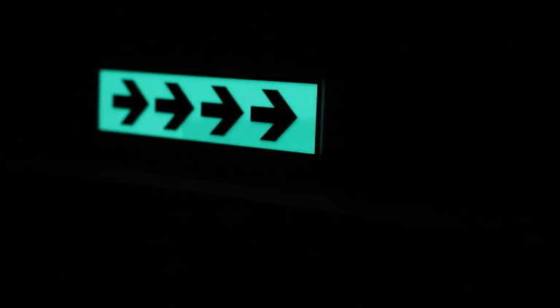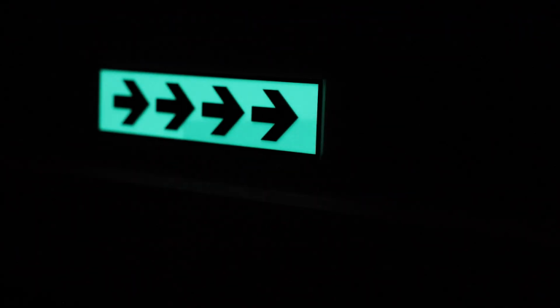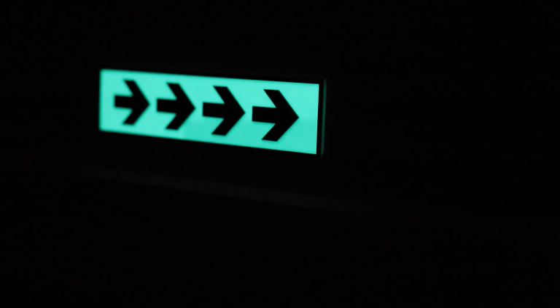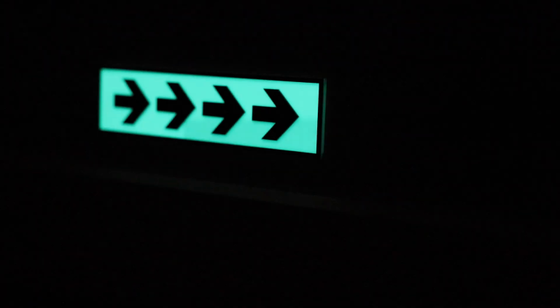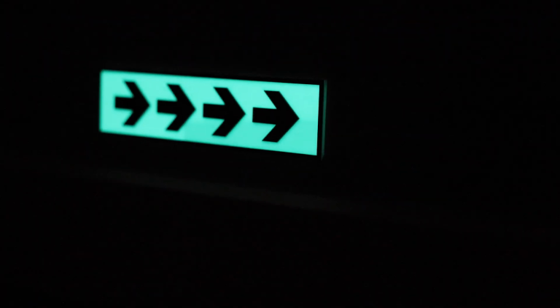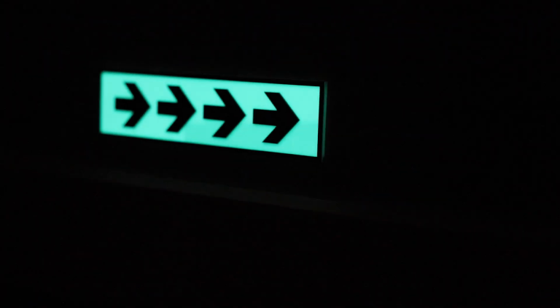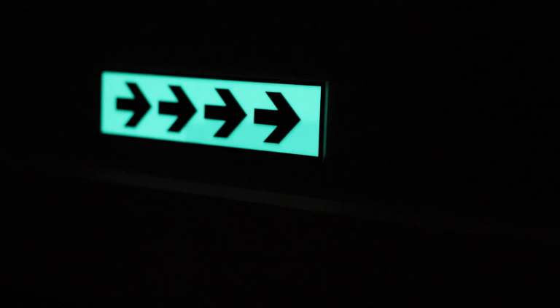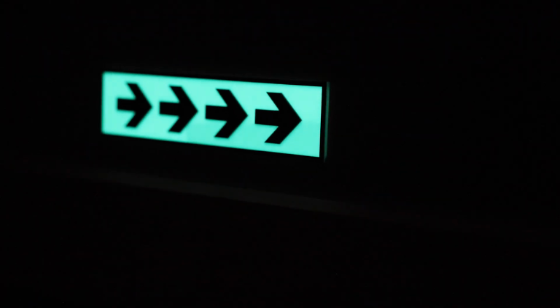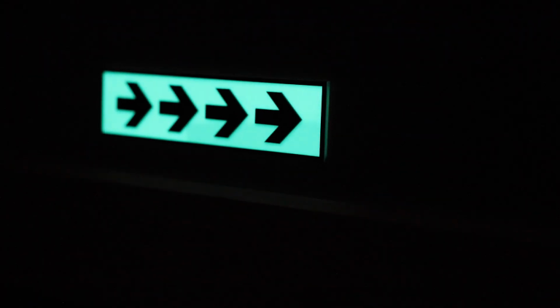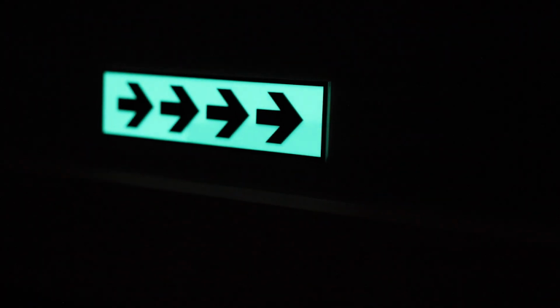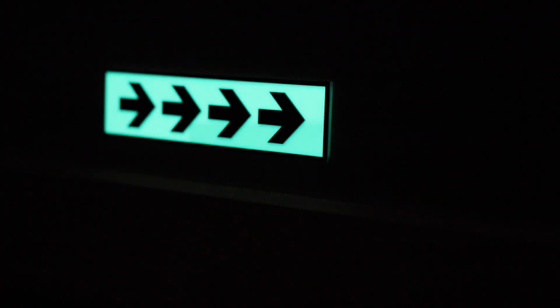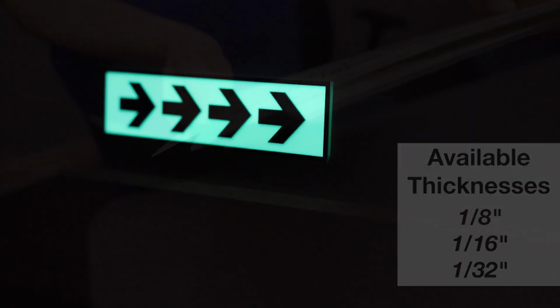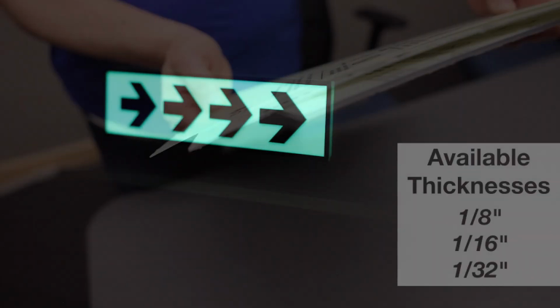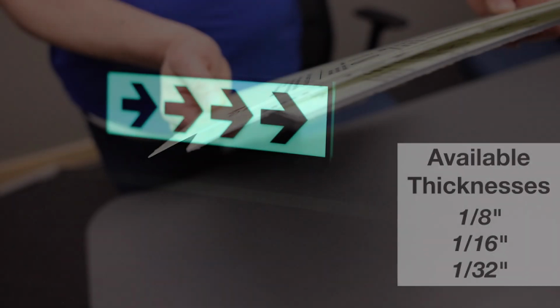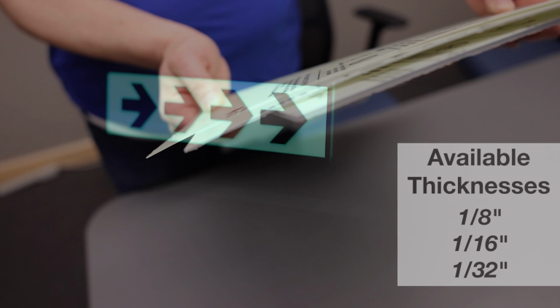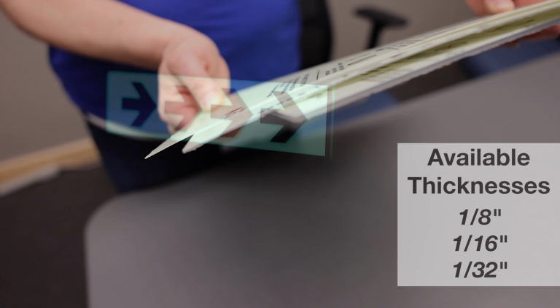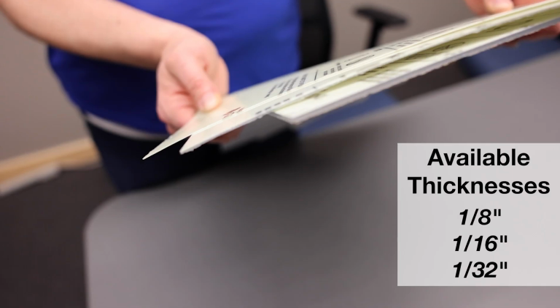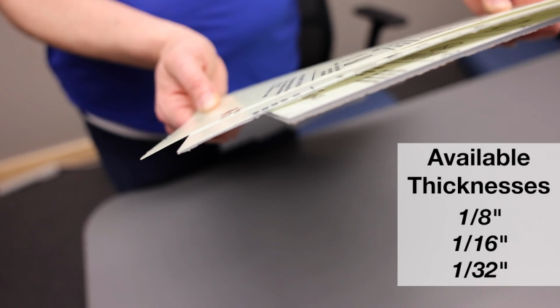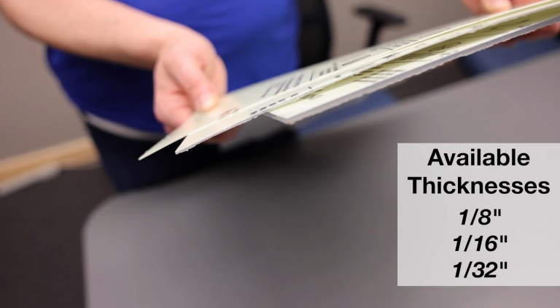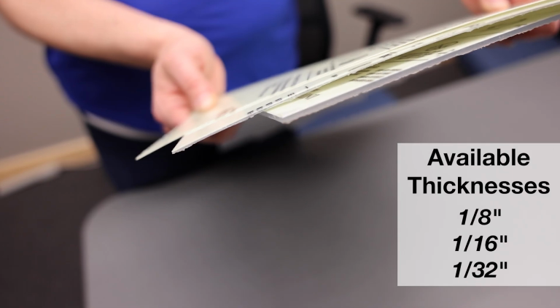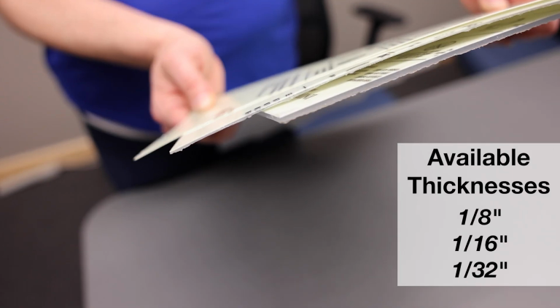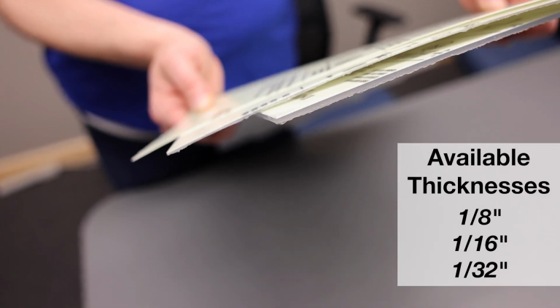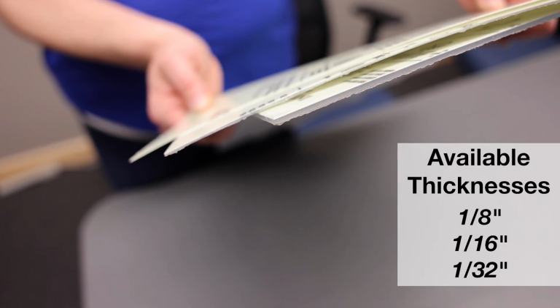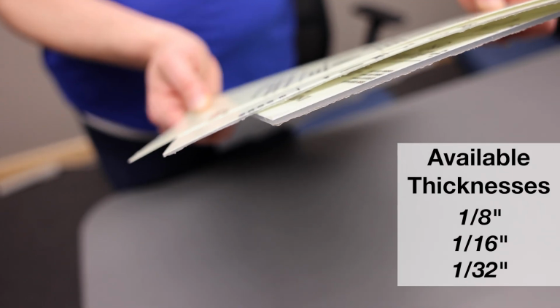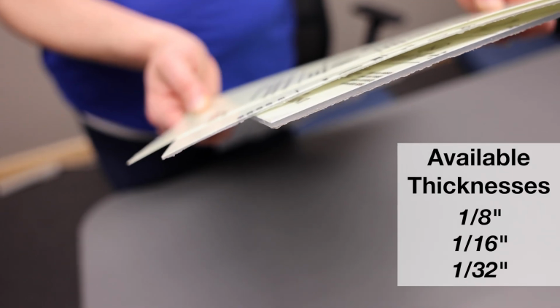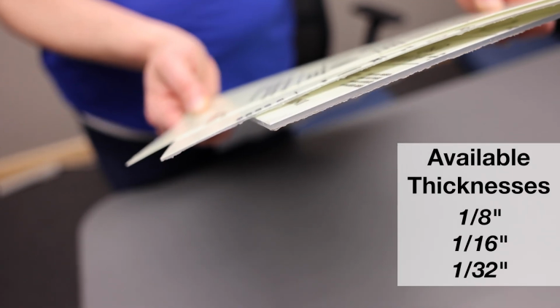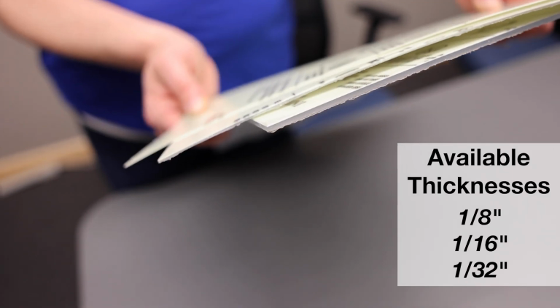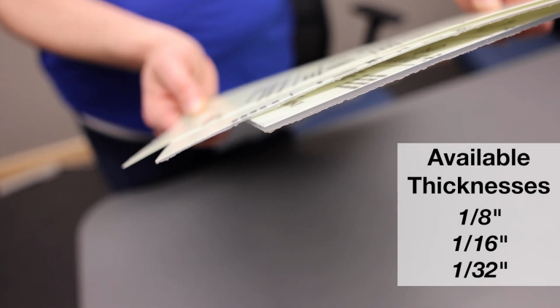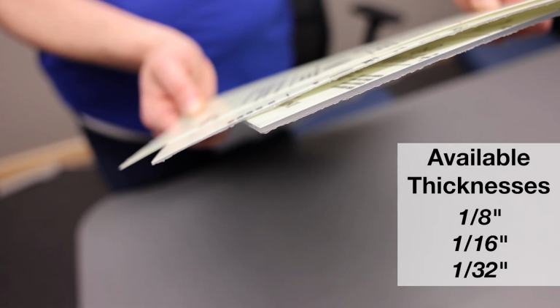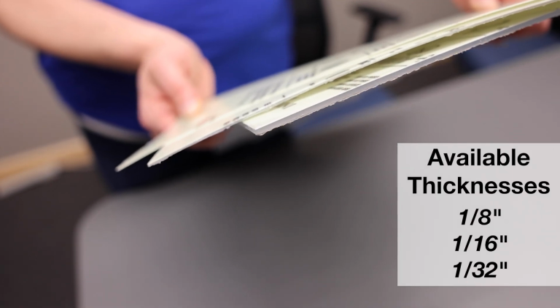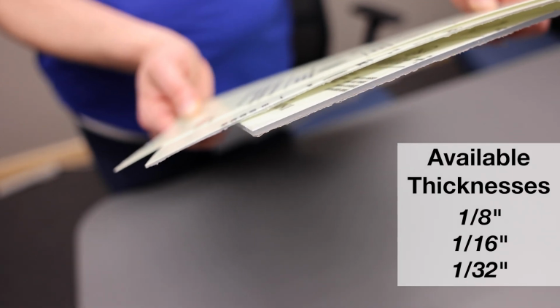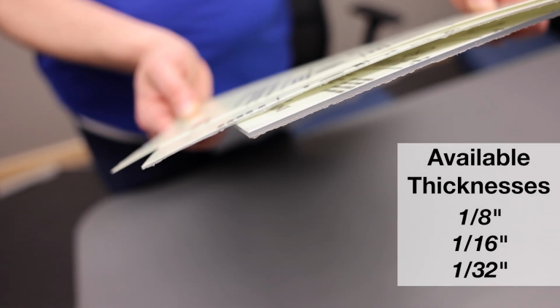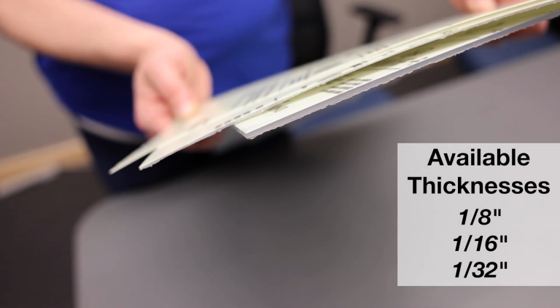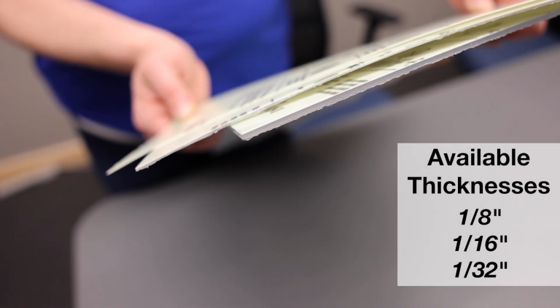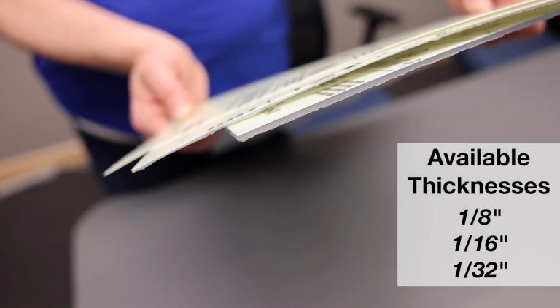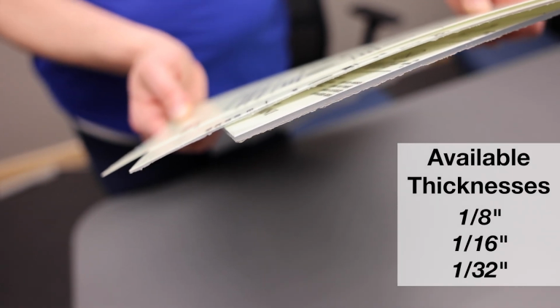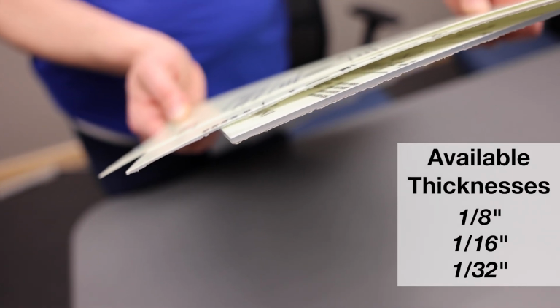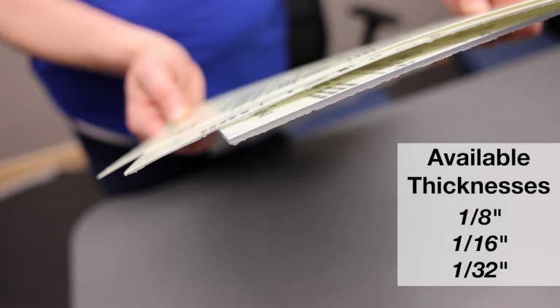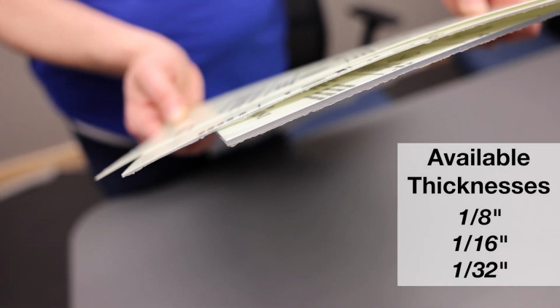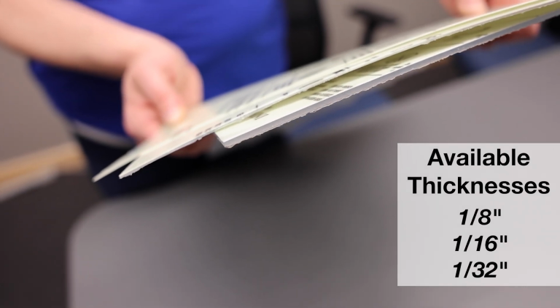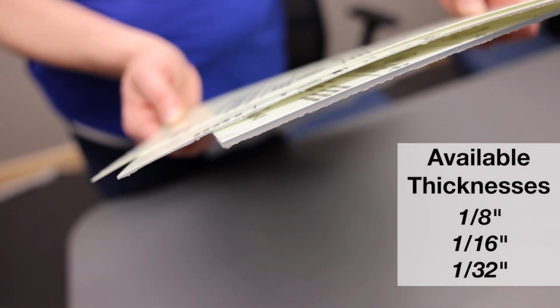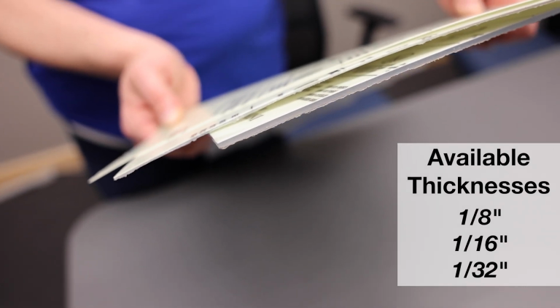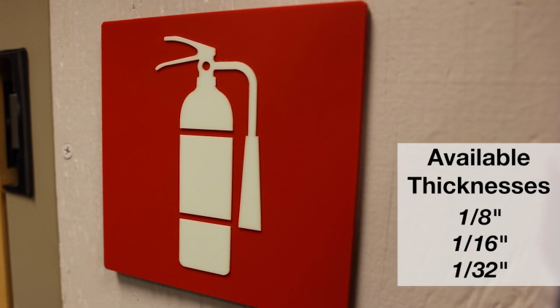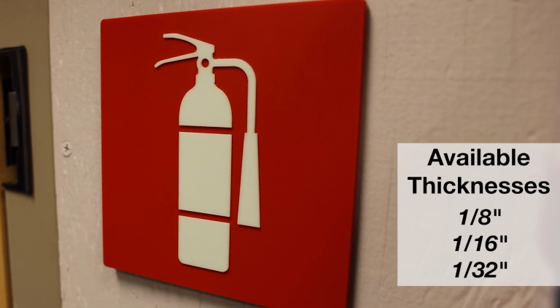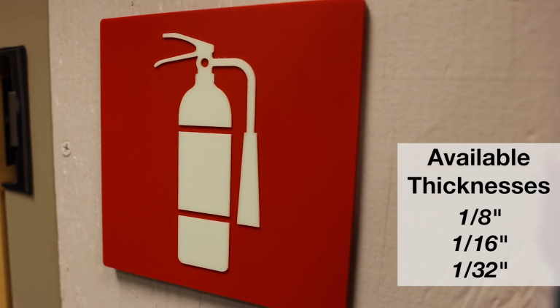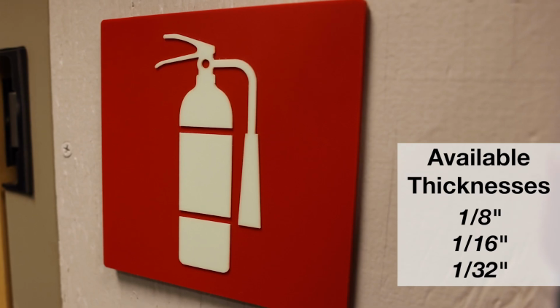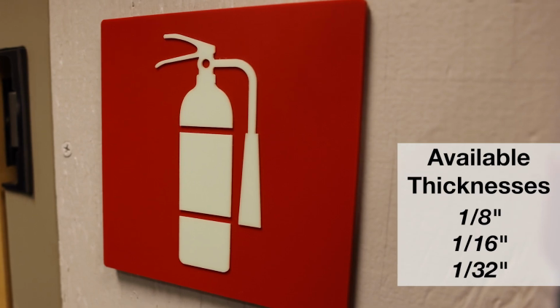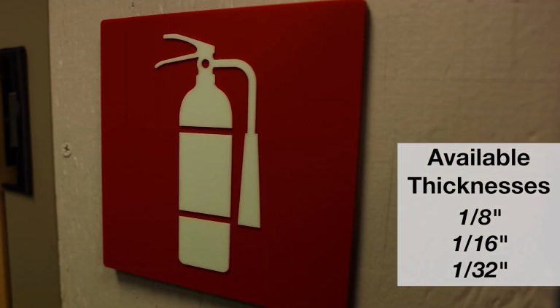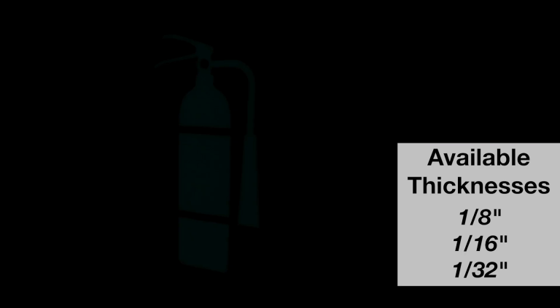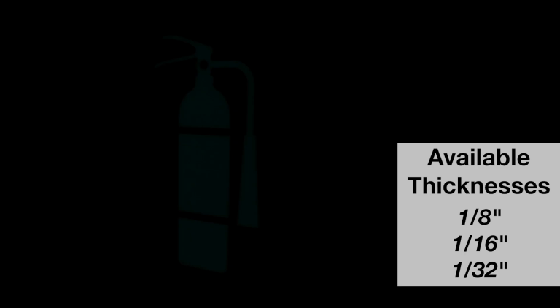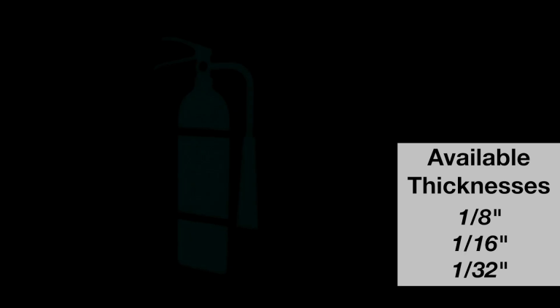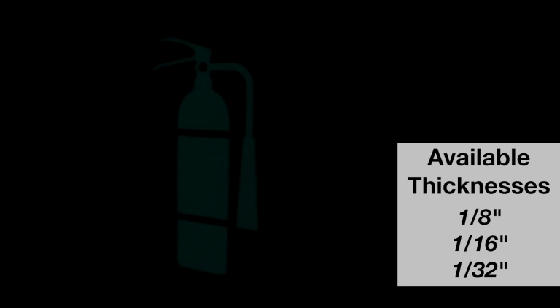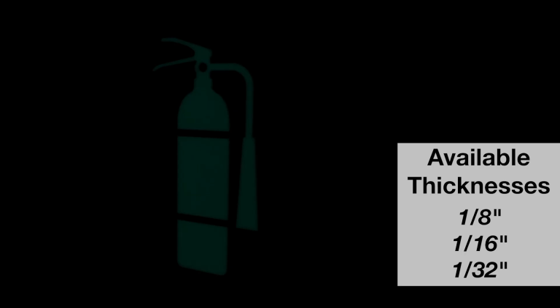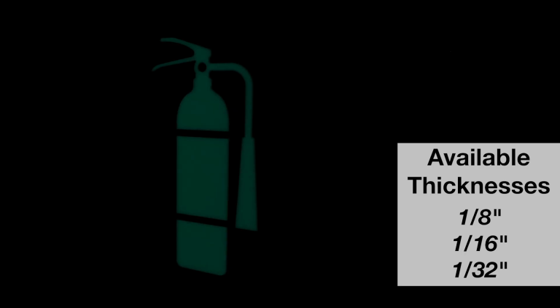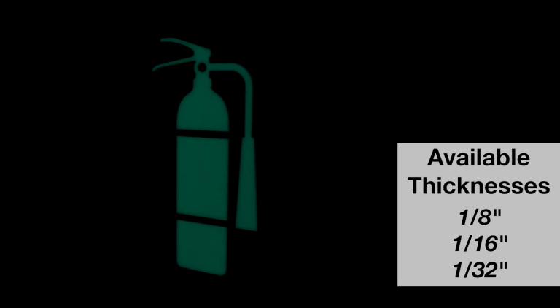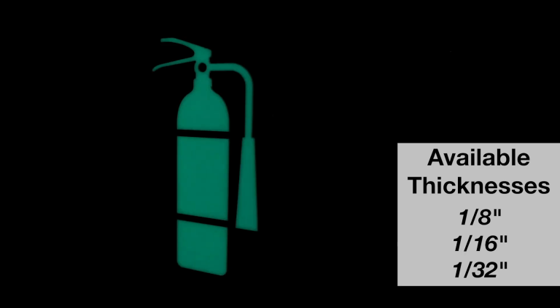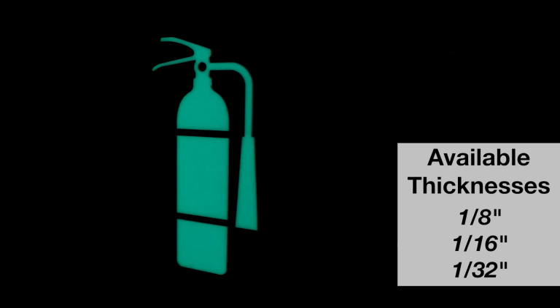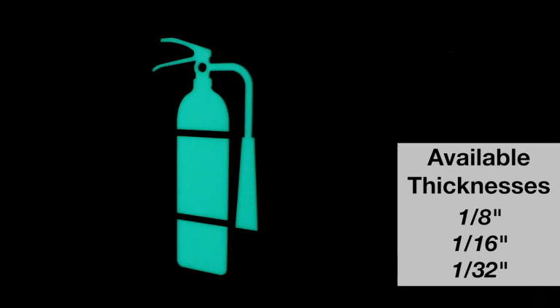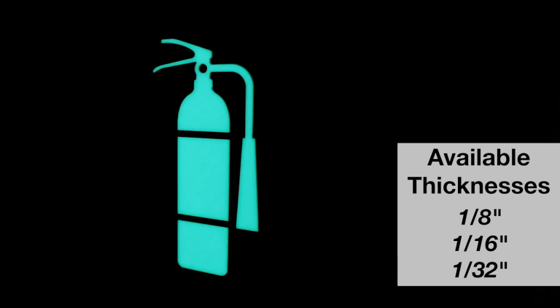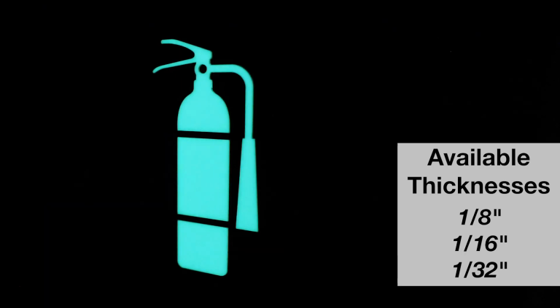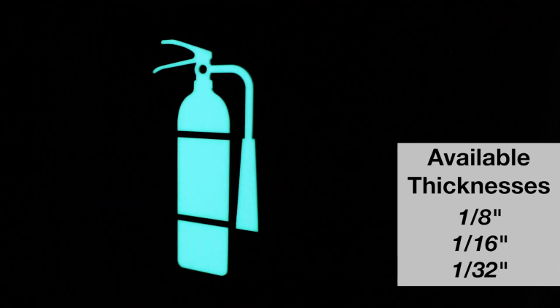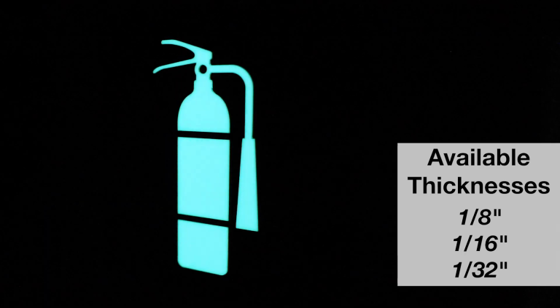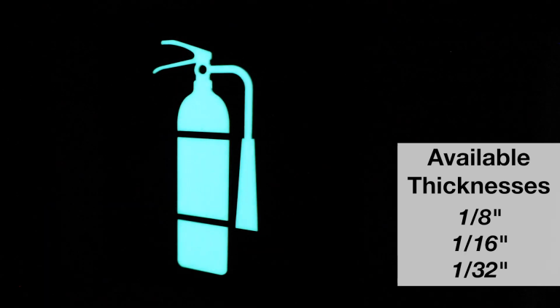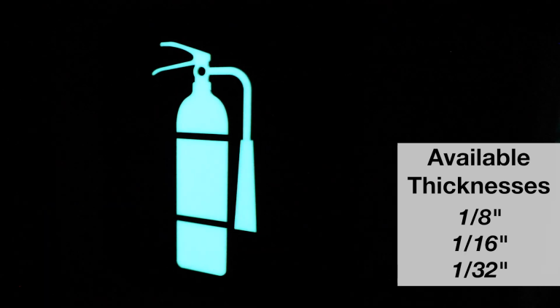This material comes in three thicknesses and can be combined with Duets, ADA, and applique to create eye-popping and easy-to-understand signage.